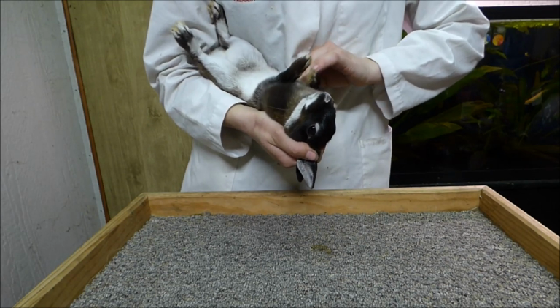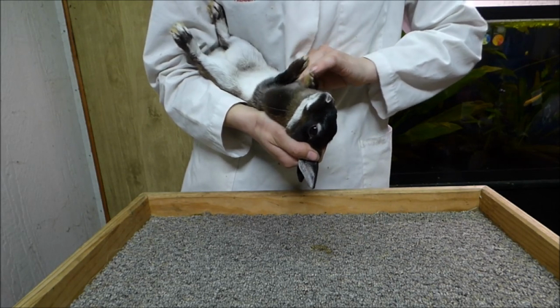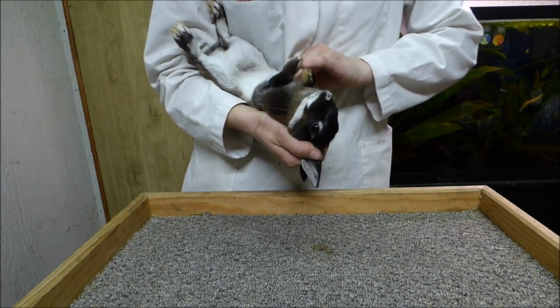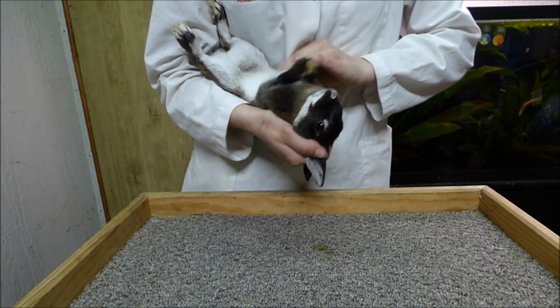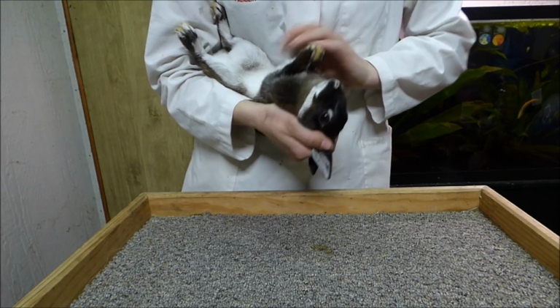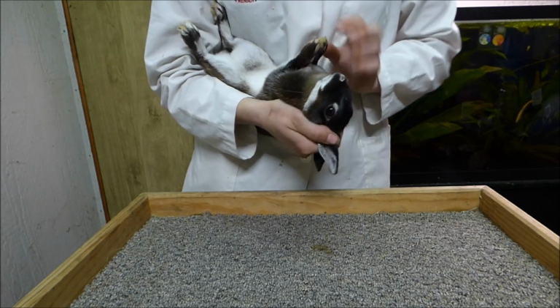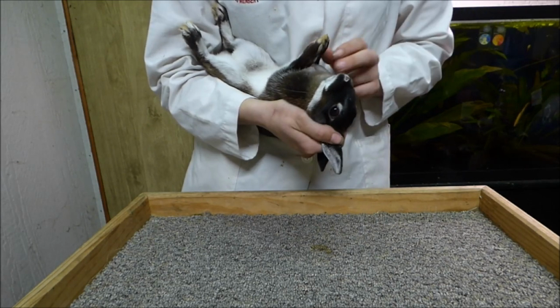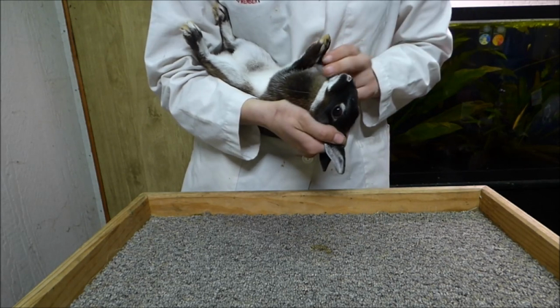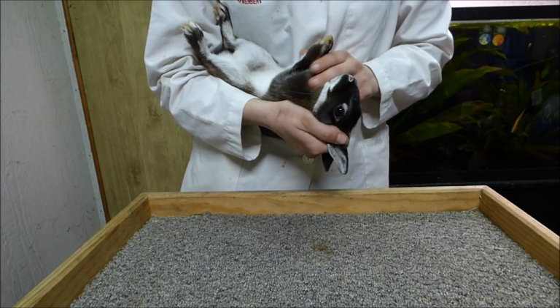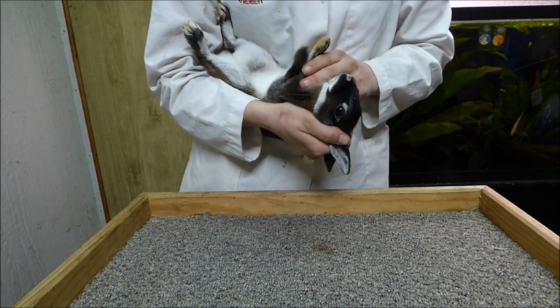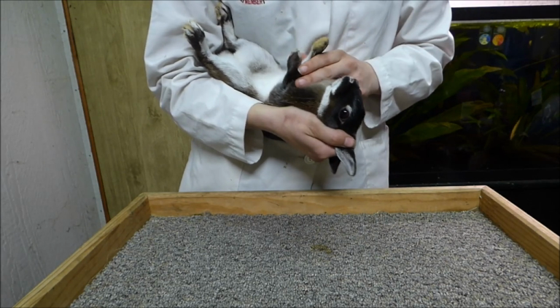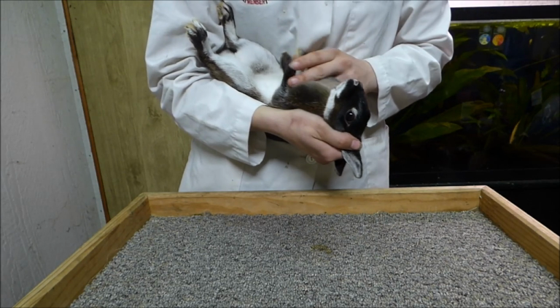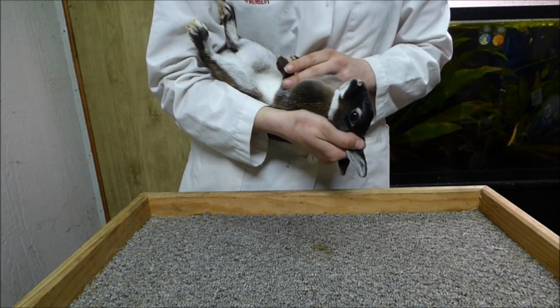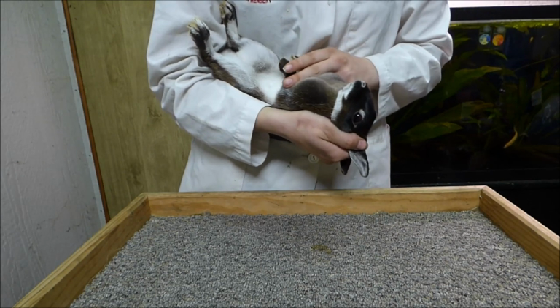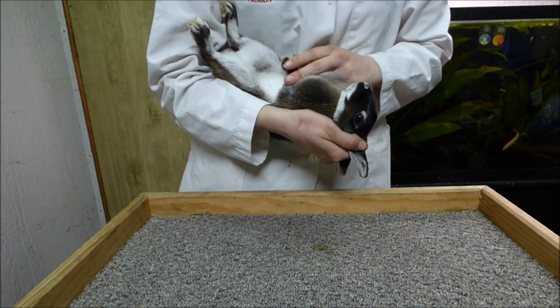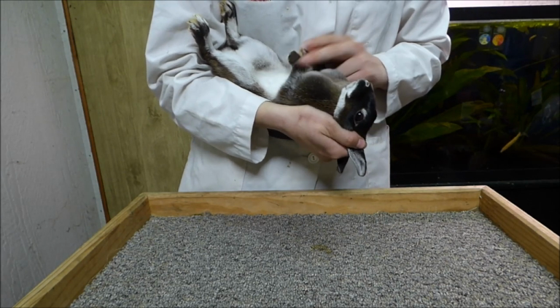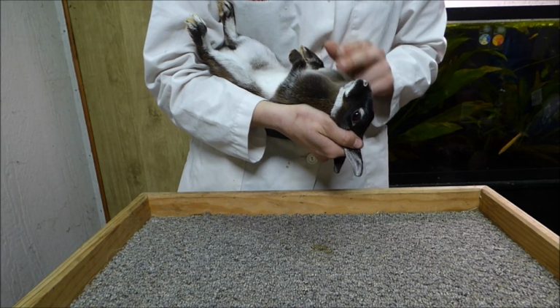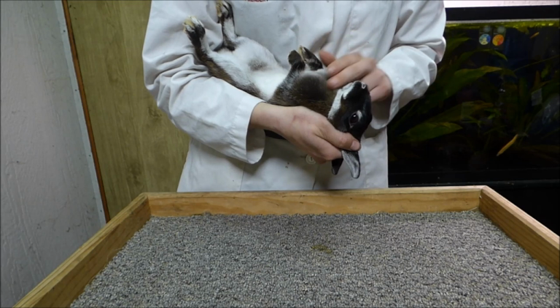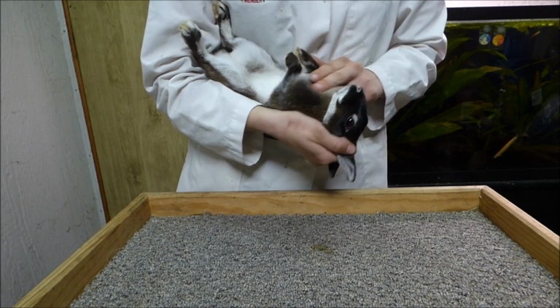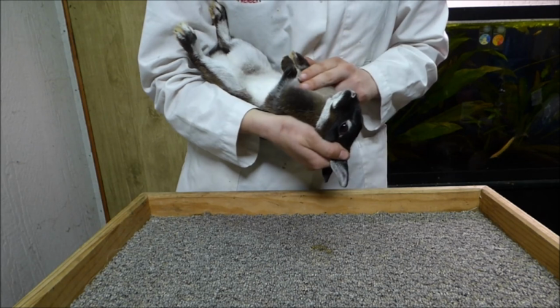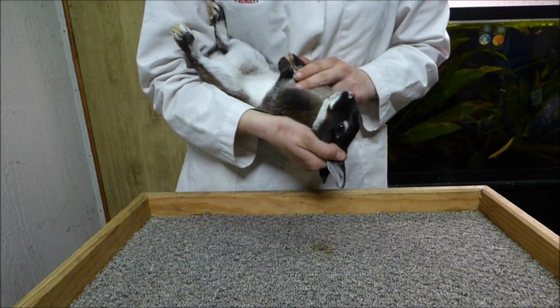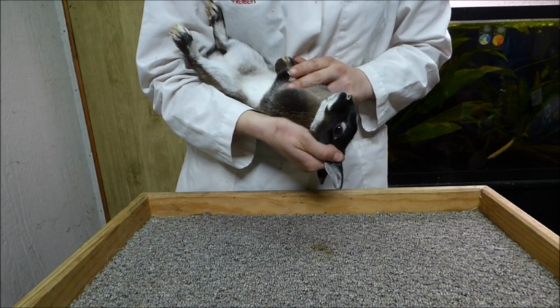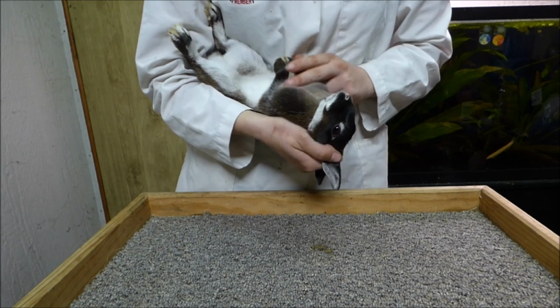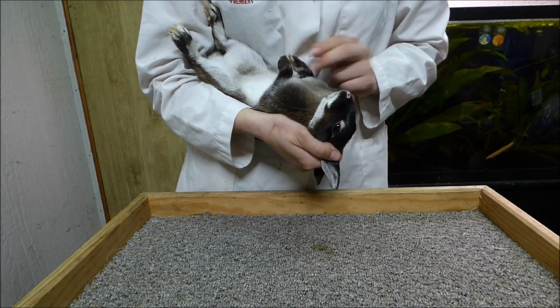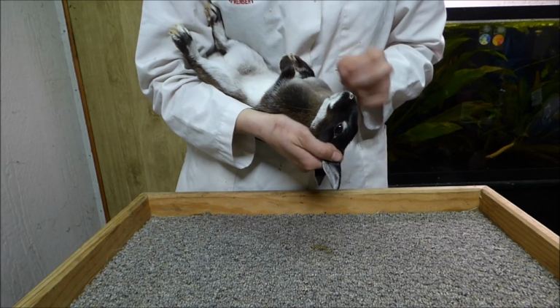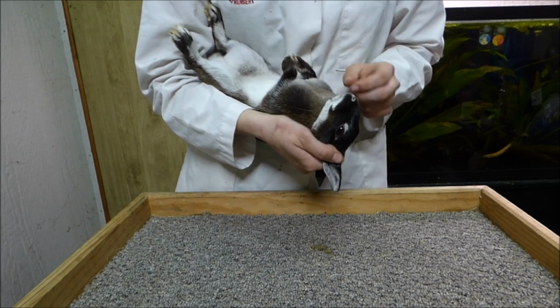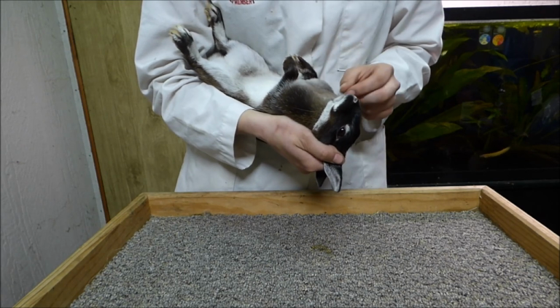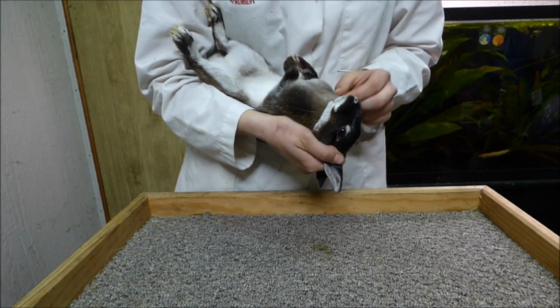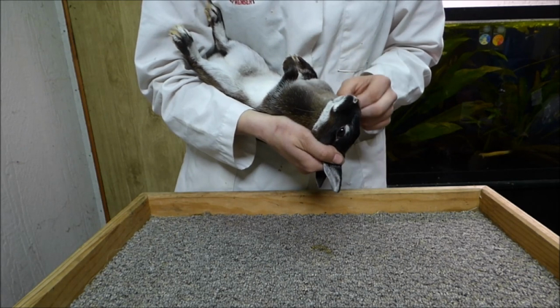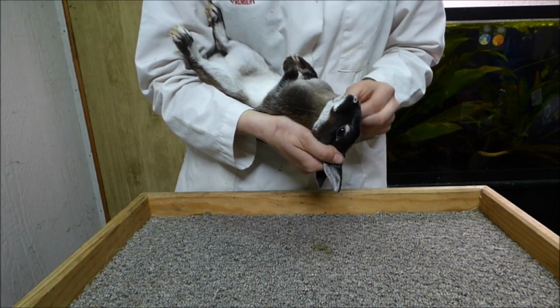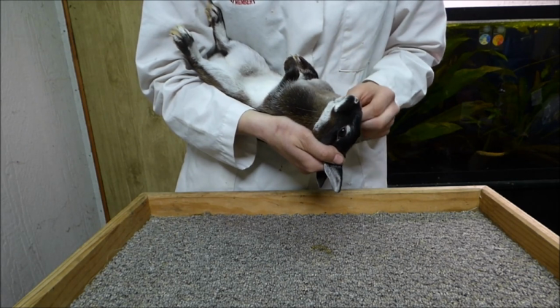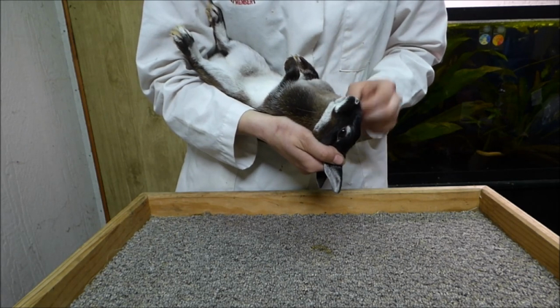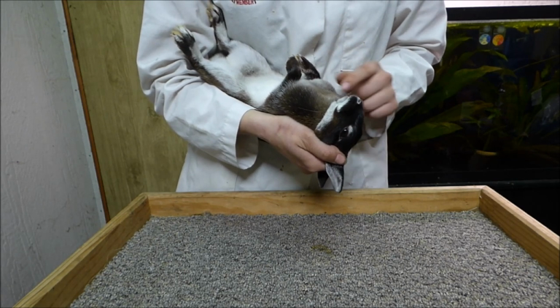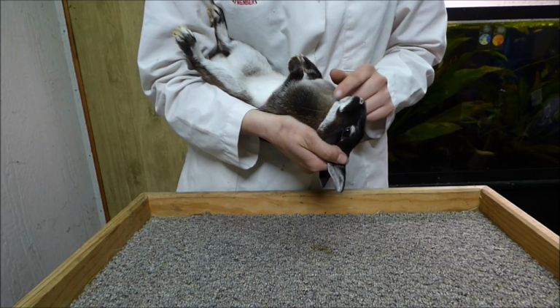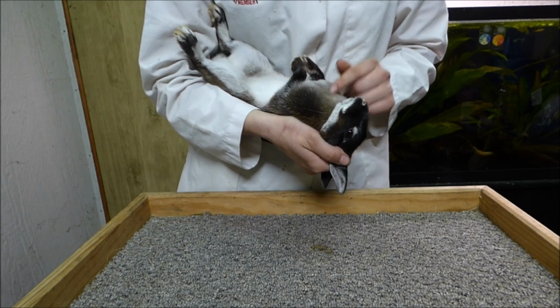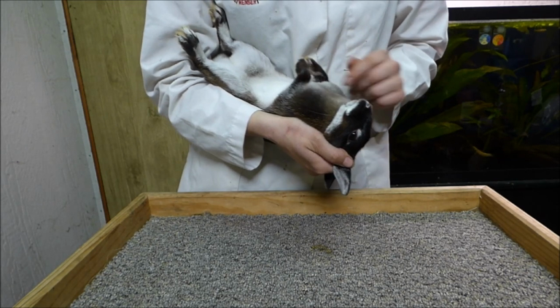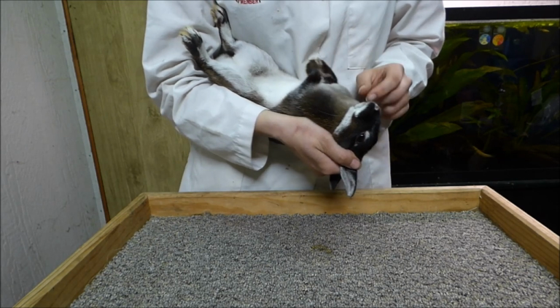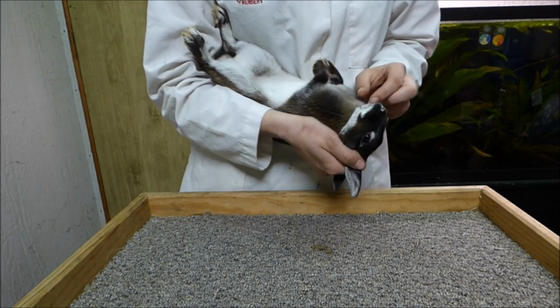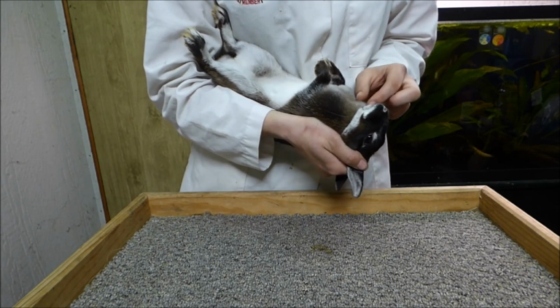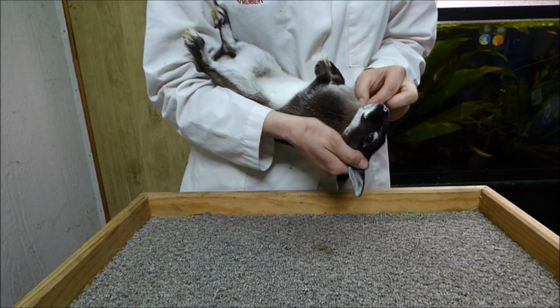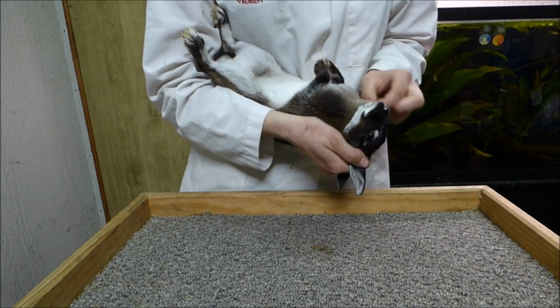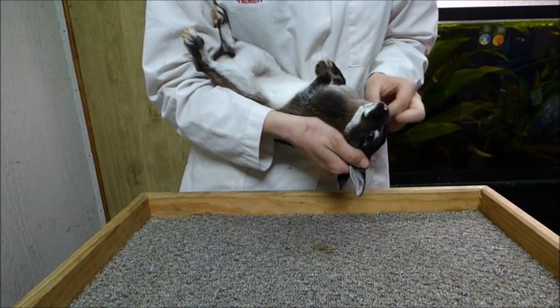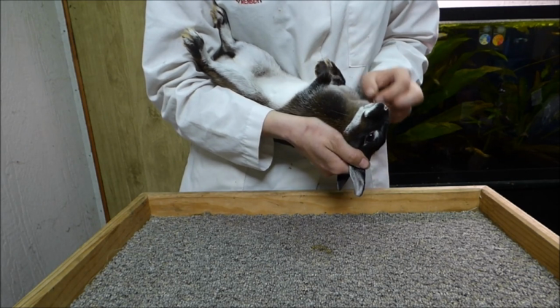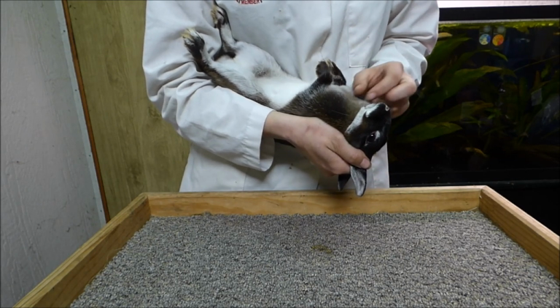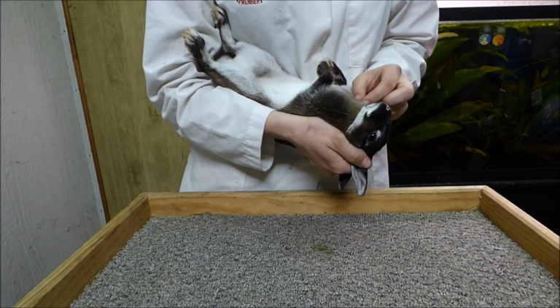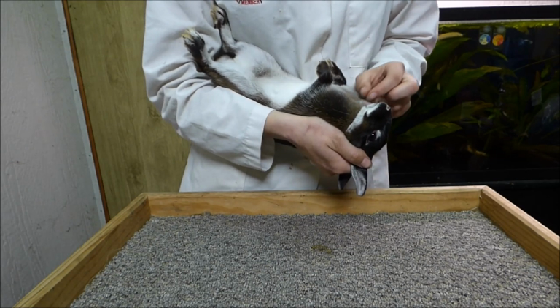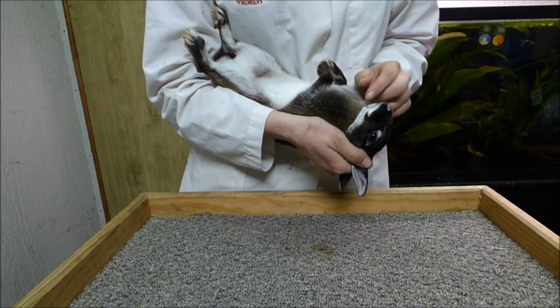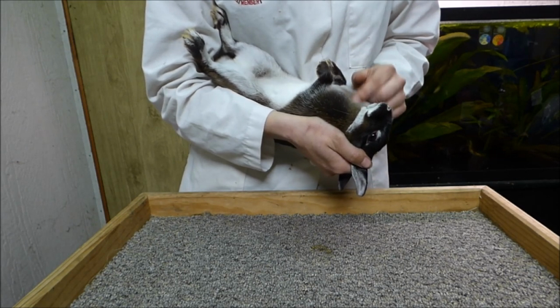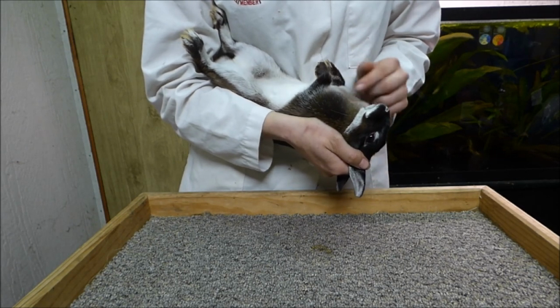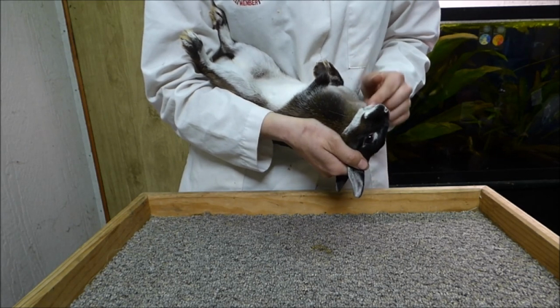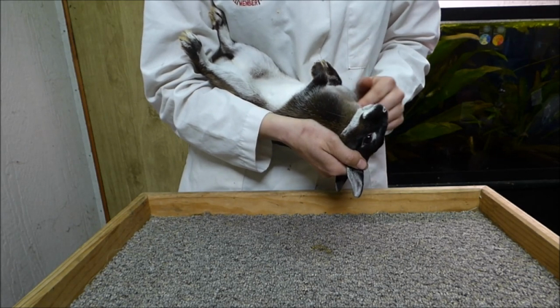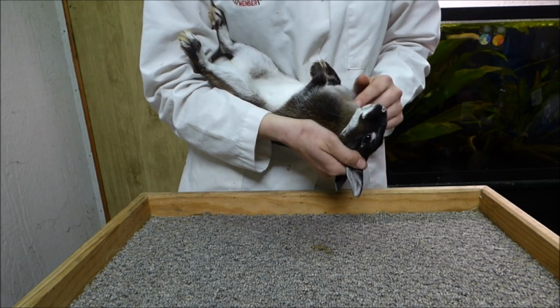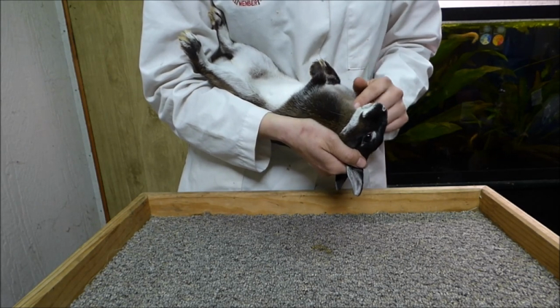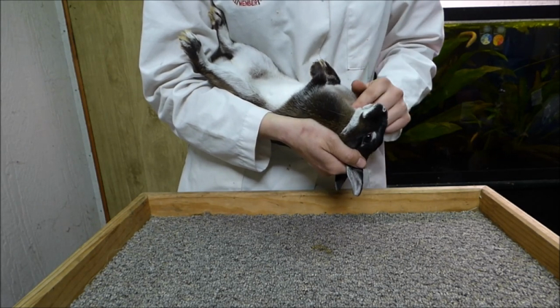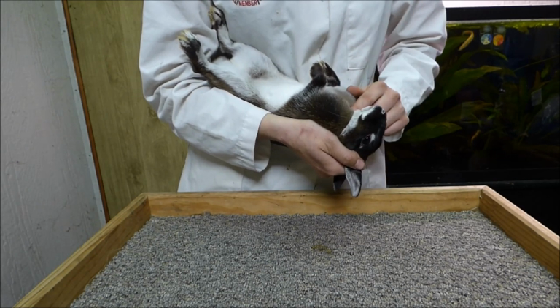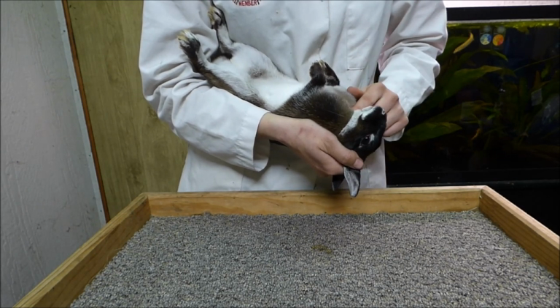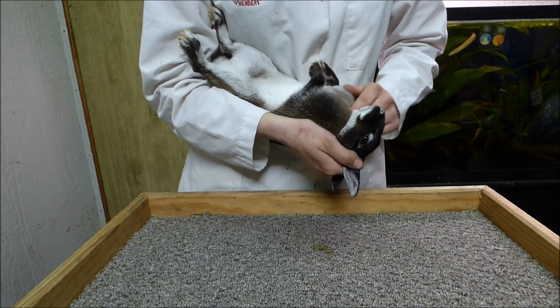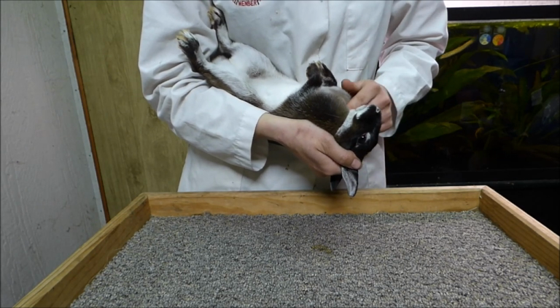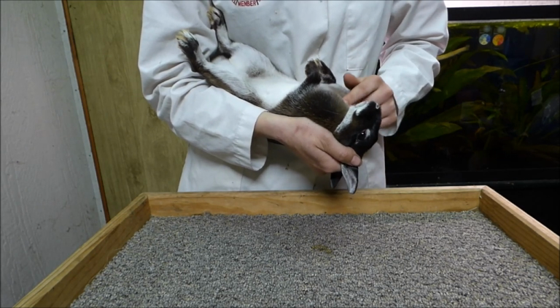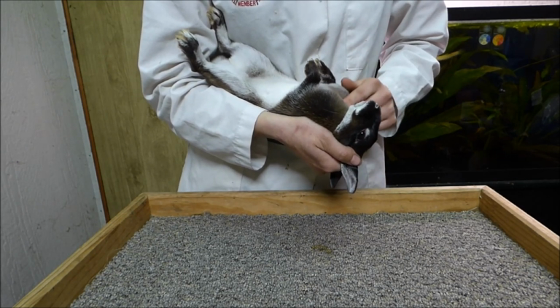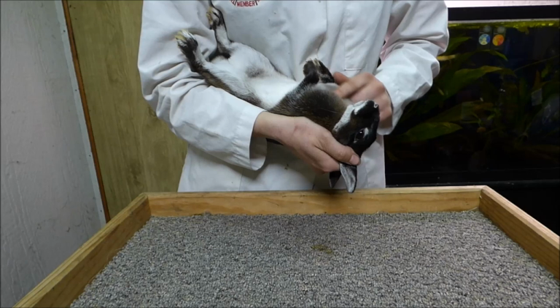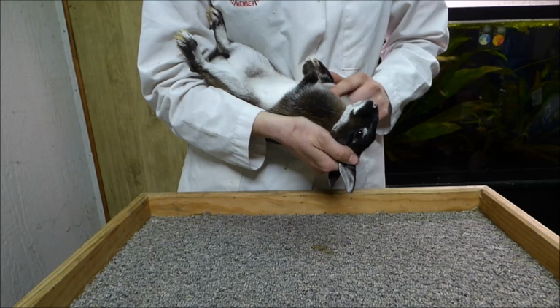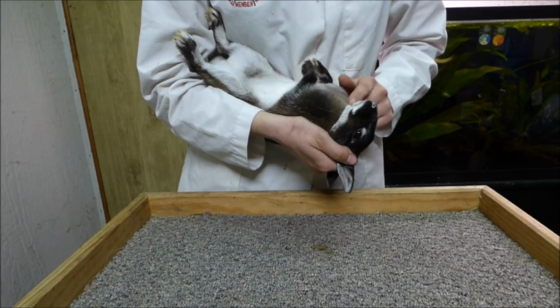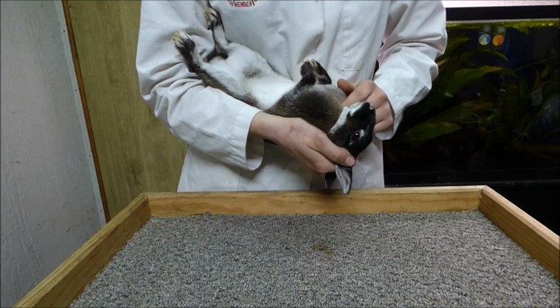I'm also checking for the presence of the dewlap. This breed disqualifies for having a dewlap. What she has is a pencil line since there's no fold of skin.